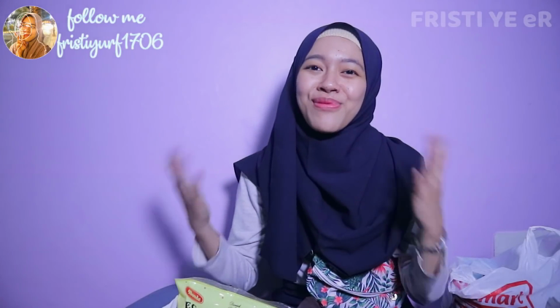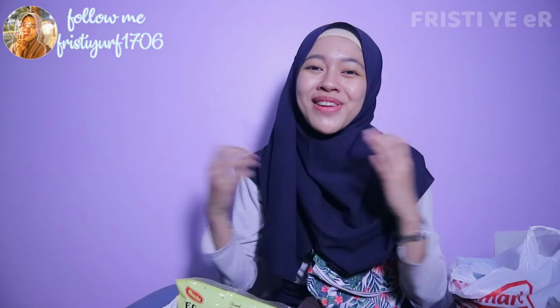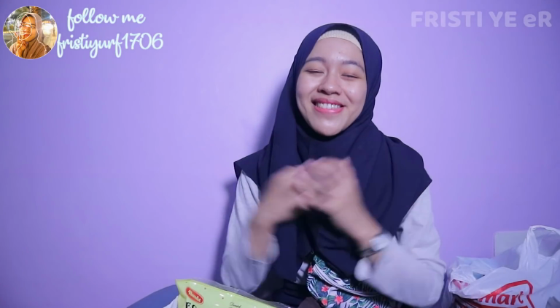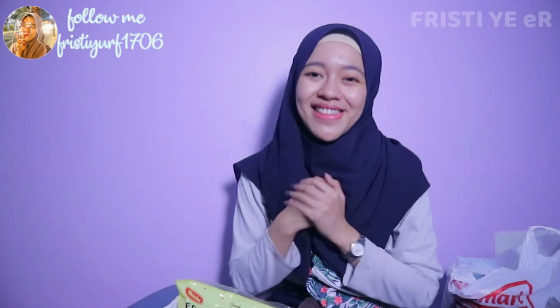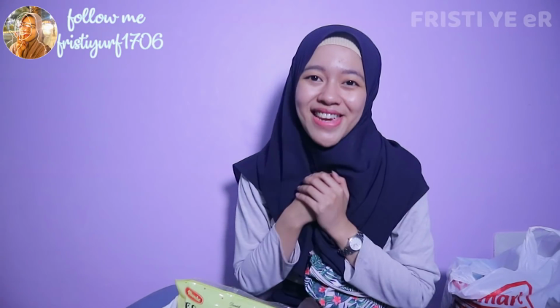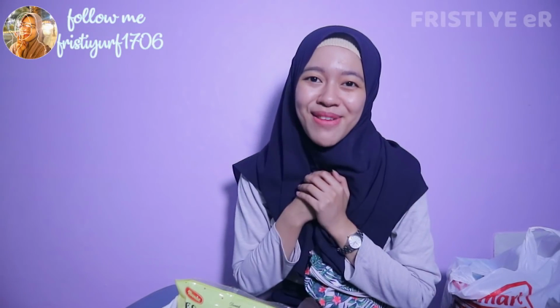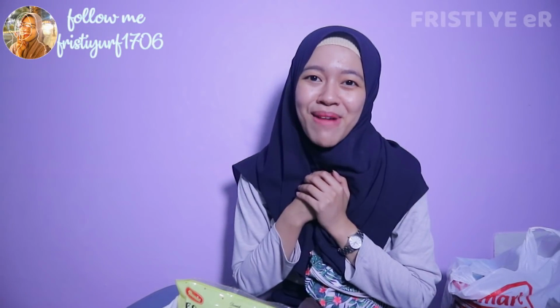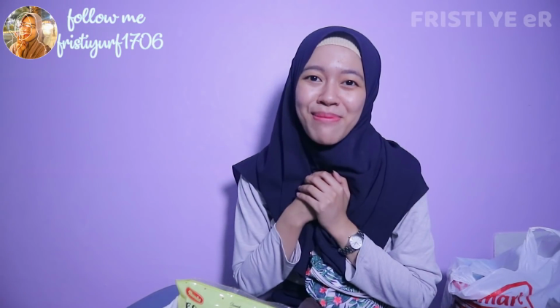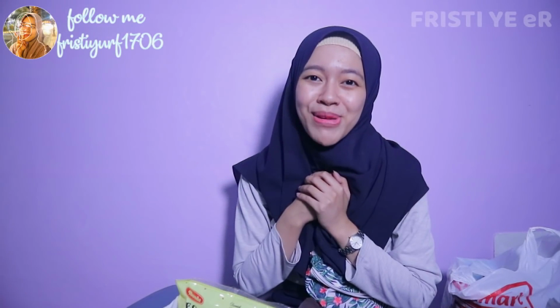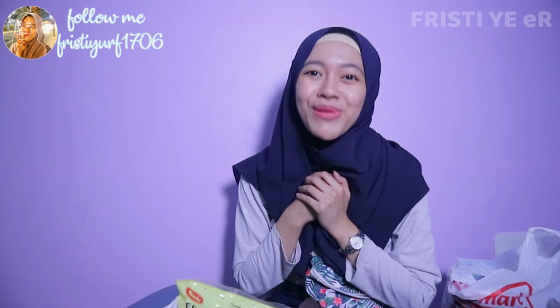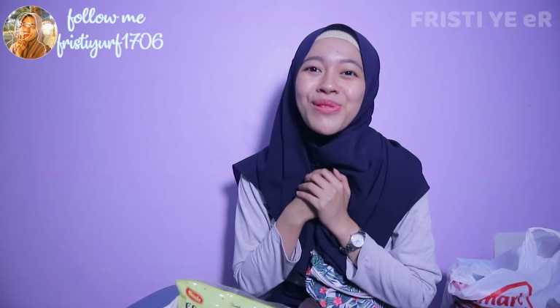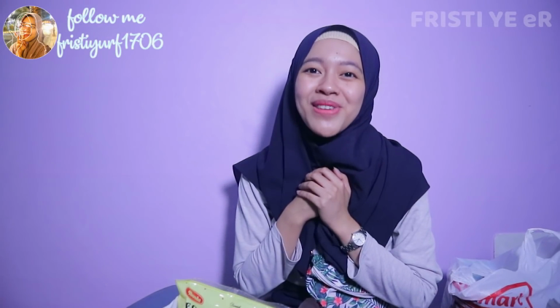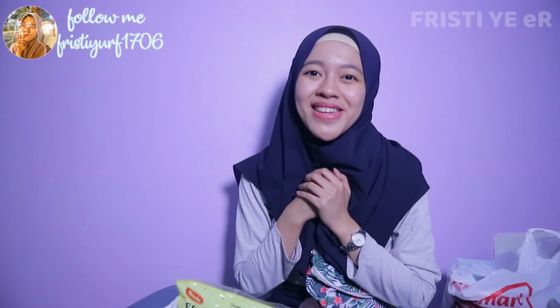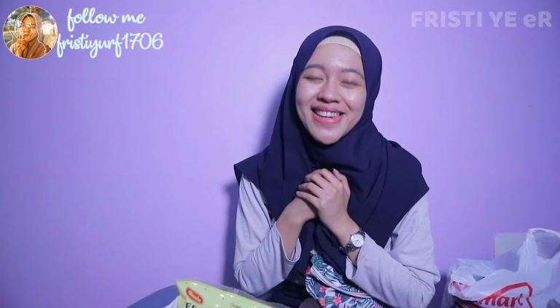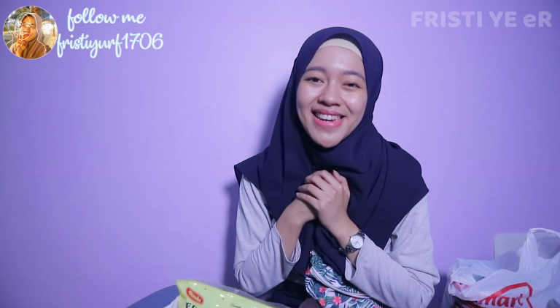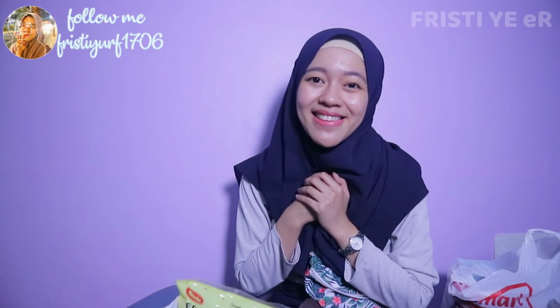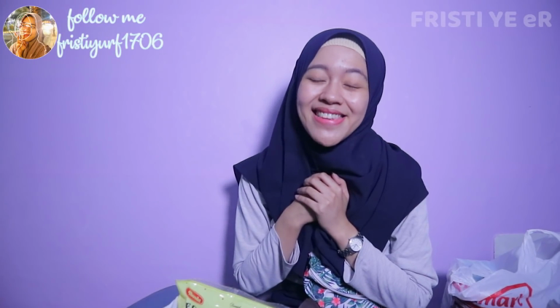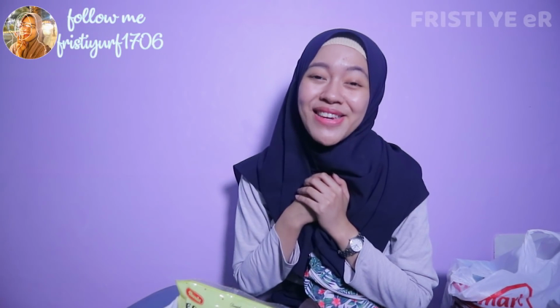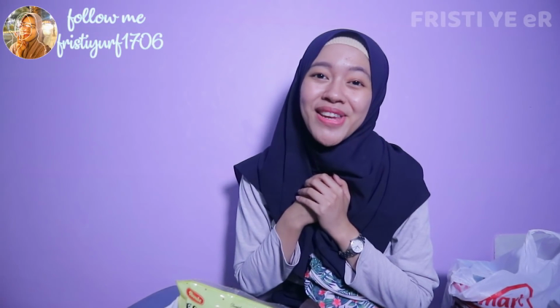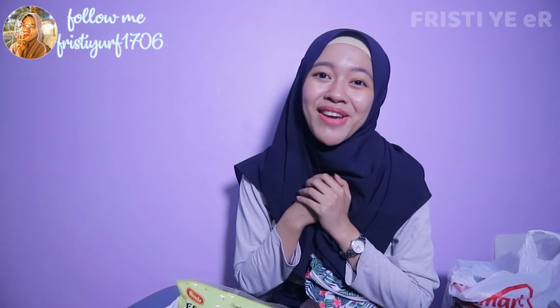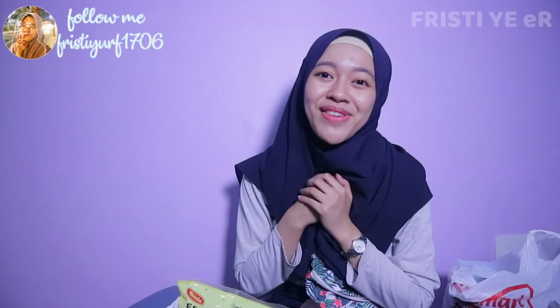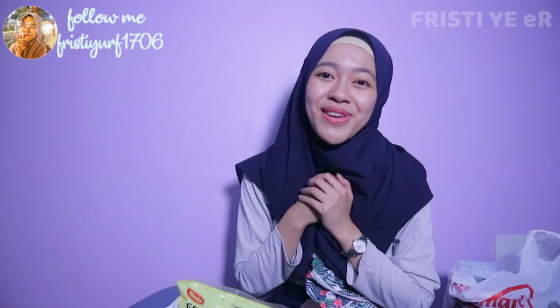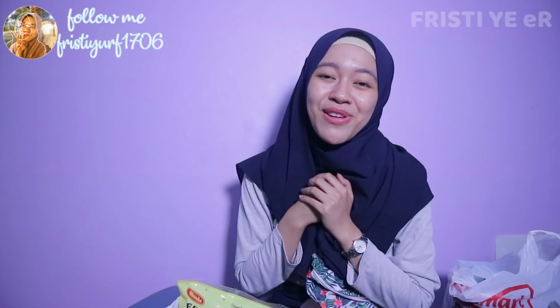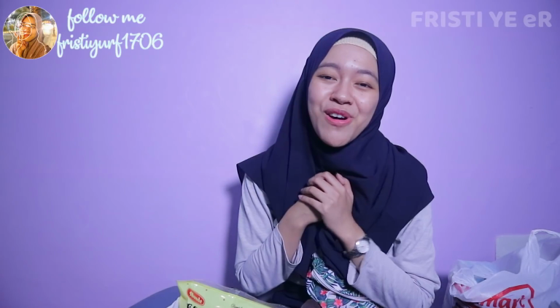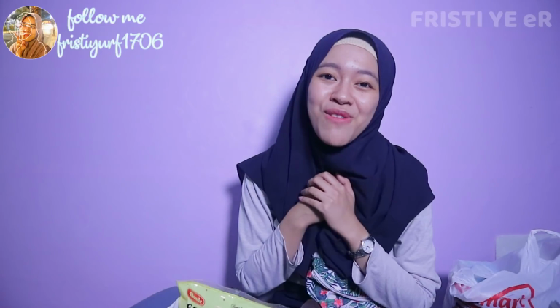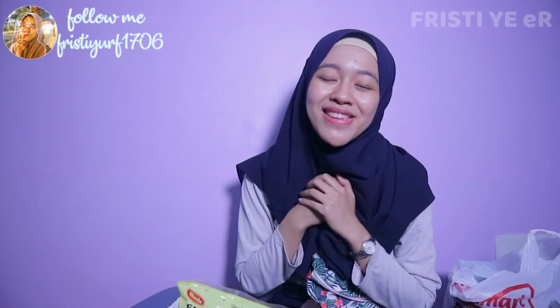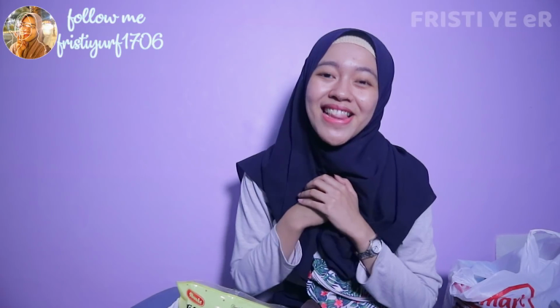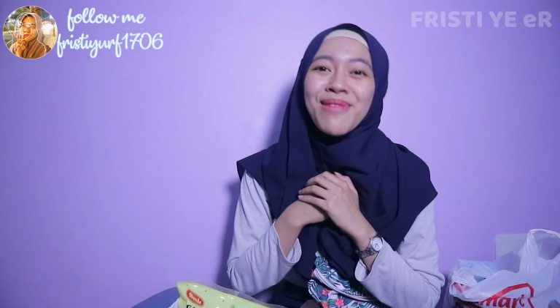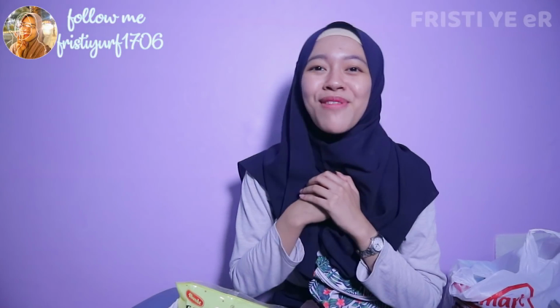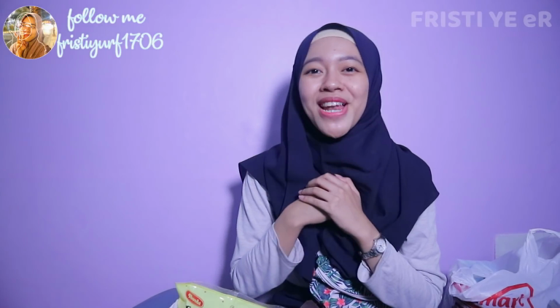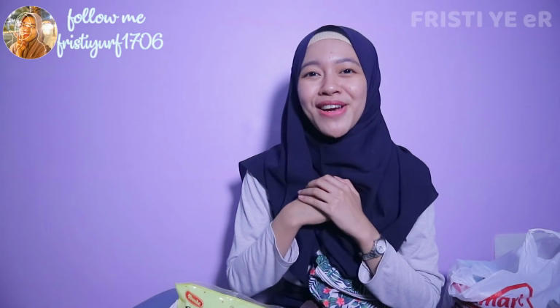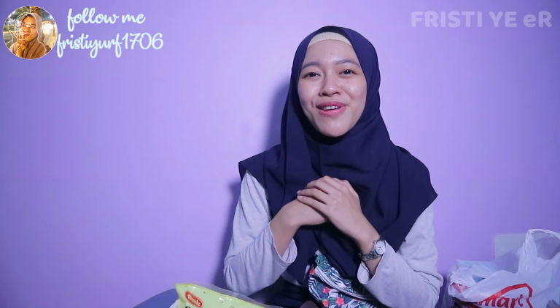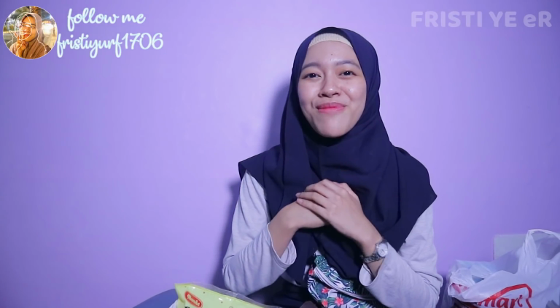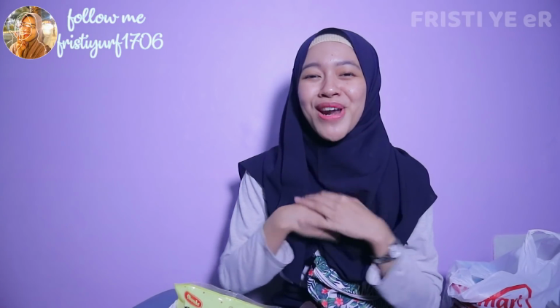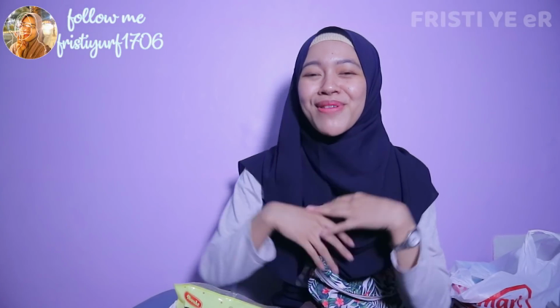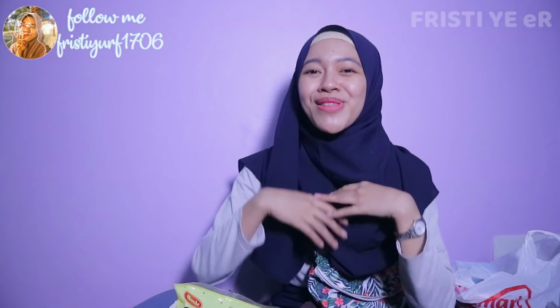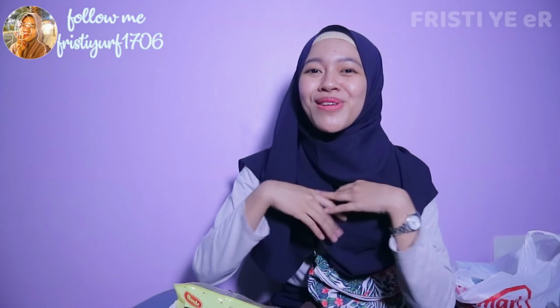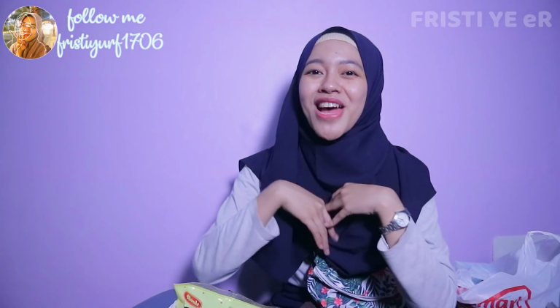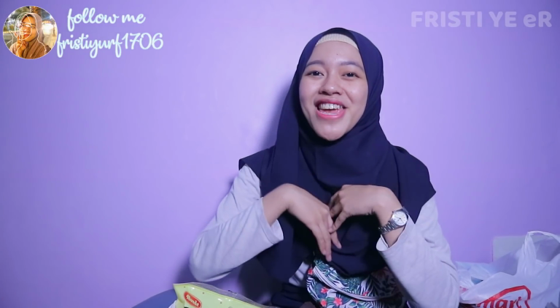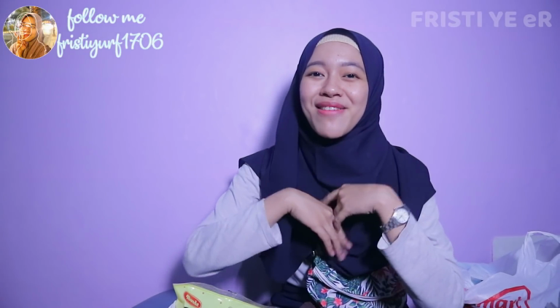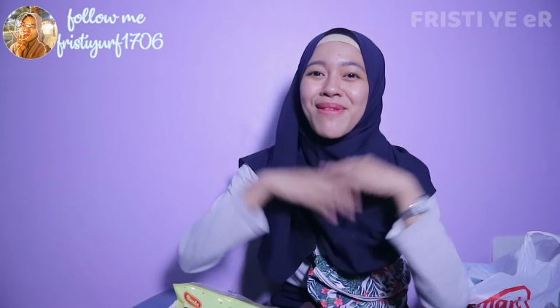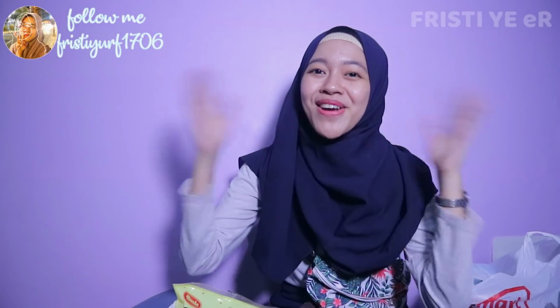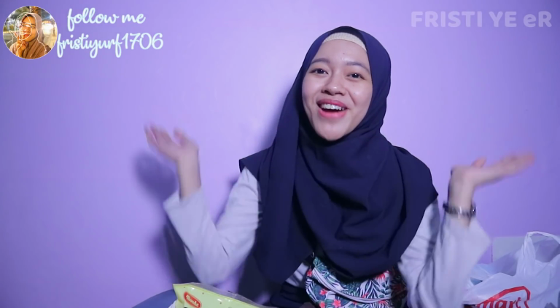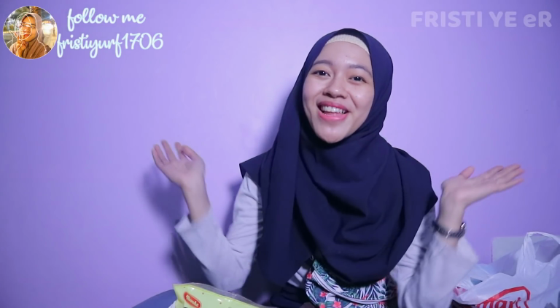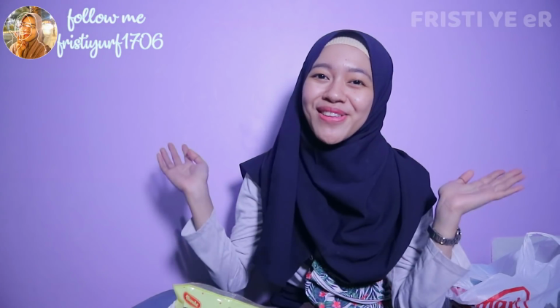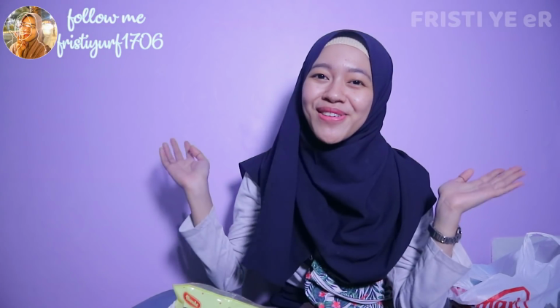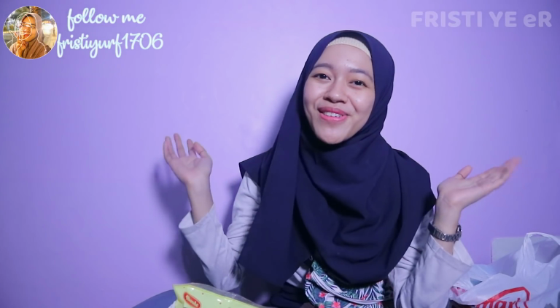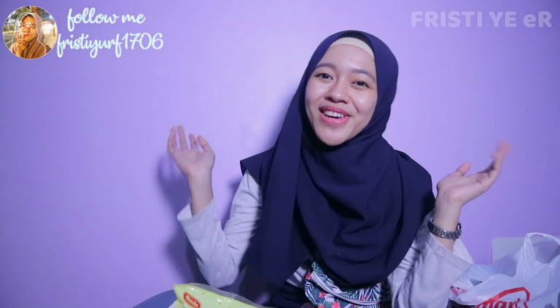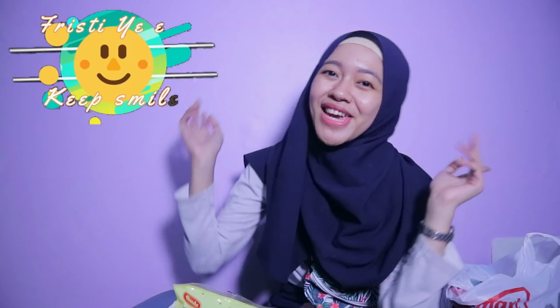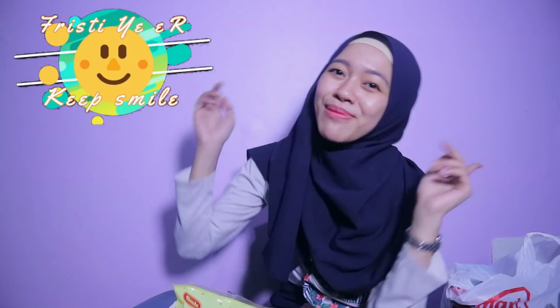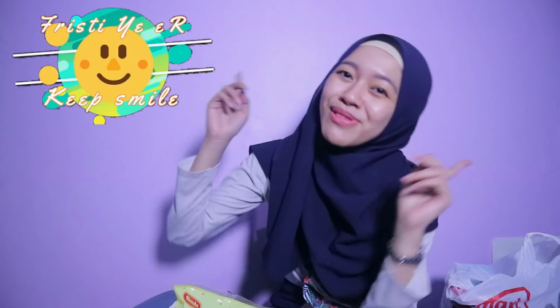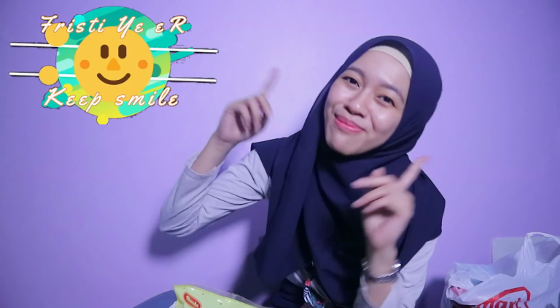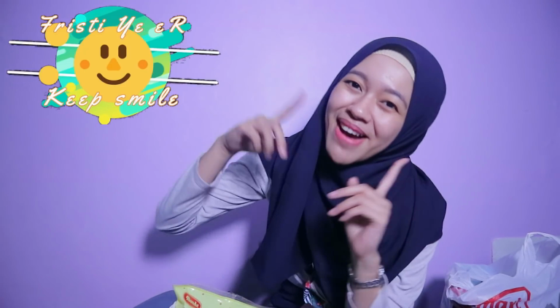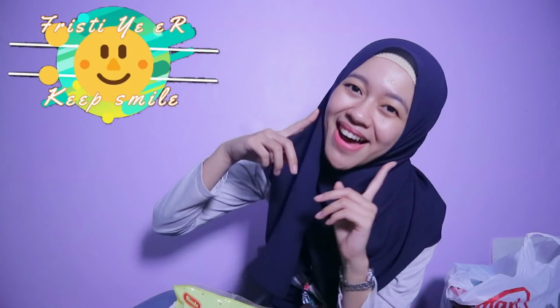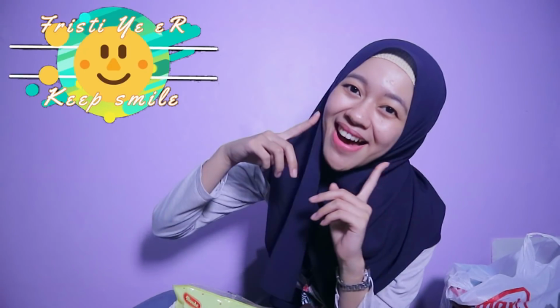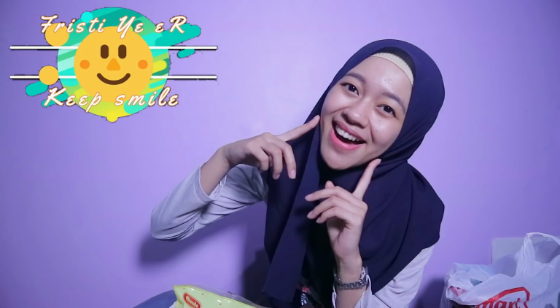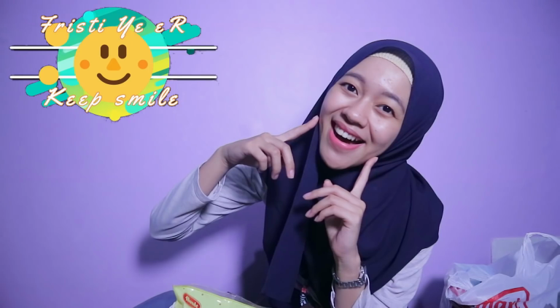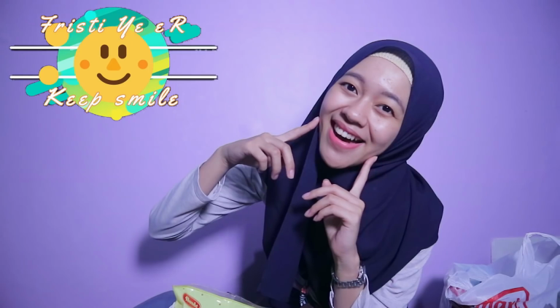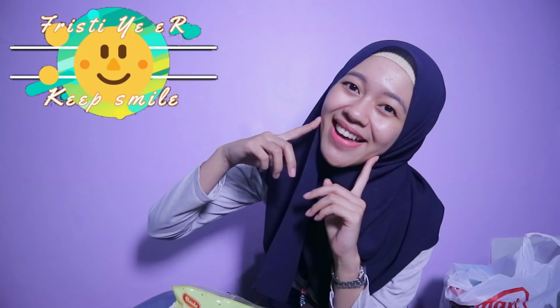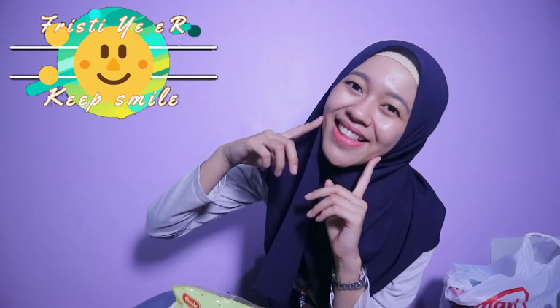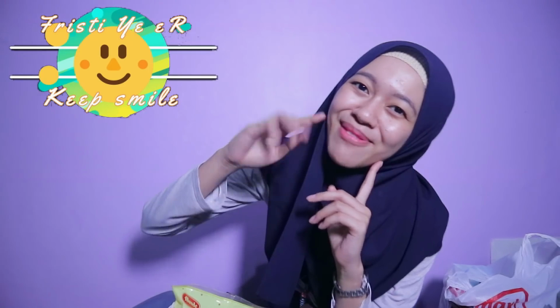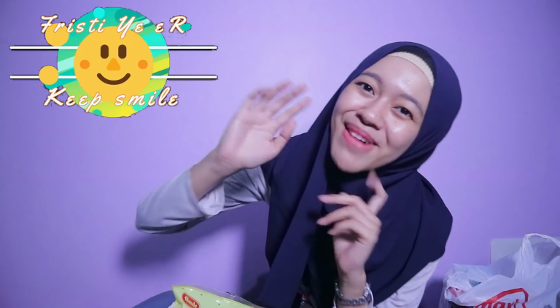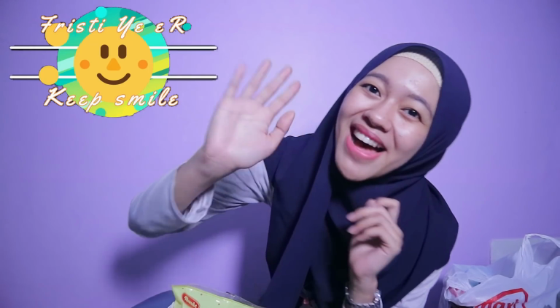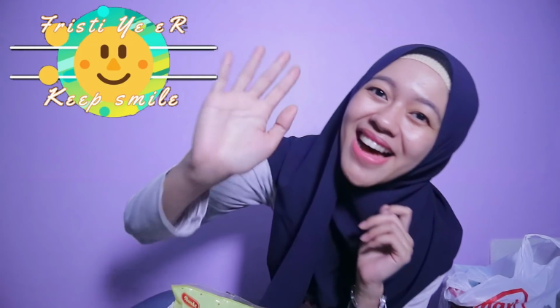Akhirnya, aku Frishti pamit undur diri. See you next video. Wassalamualaikum warahmatullahi wabarakatuh. Keep smile. Bye.